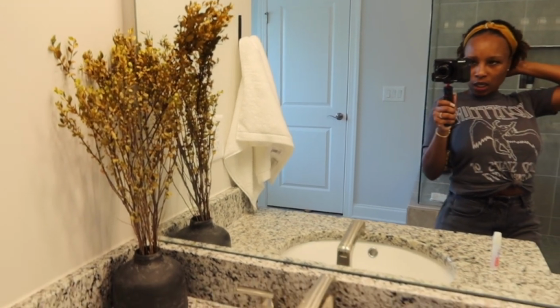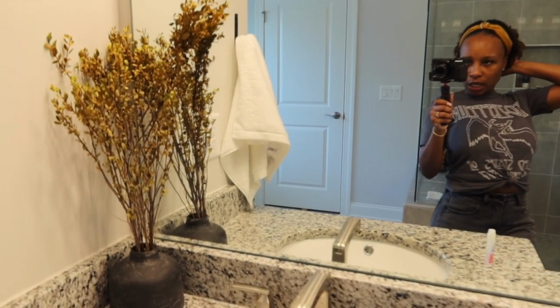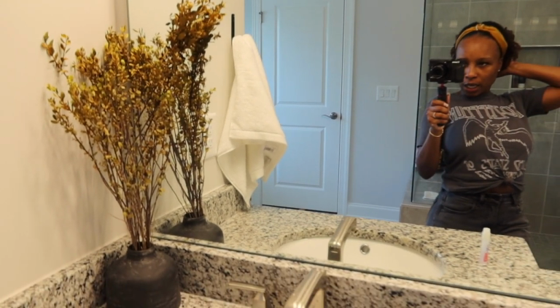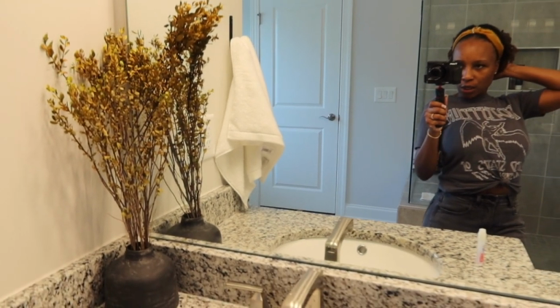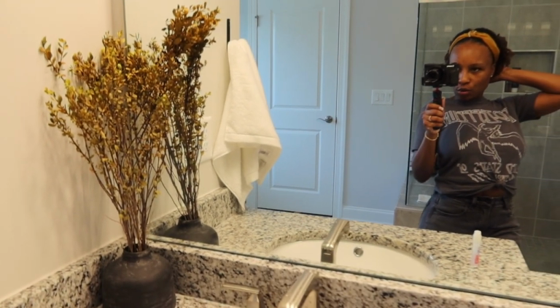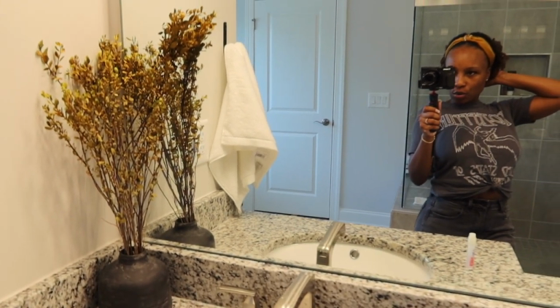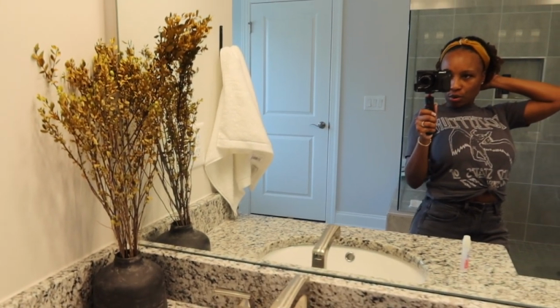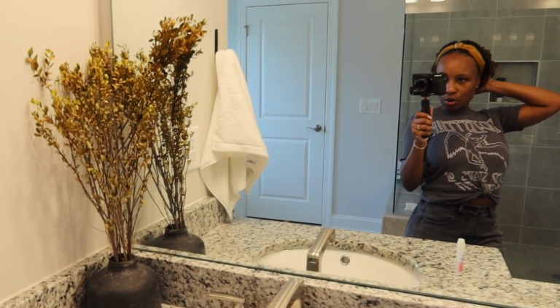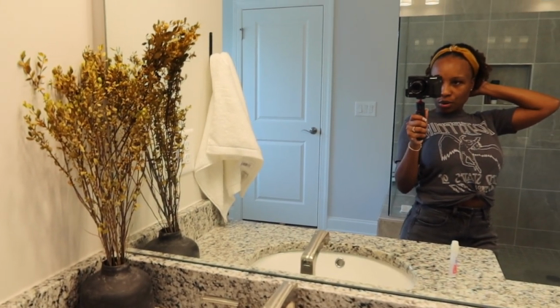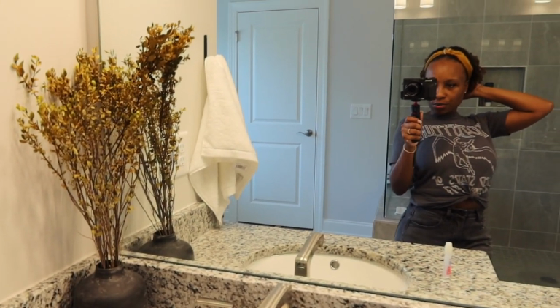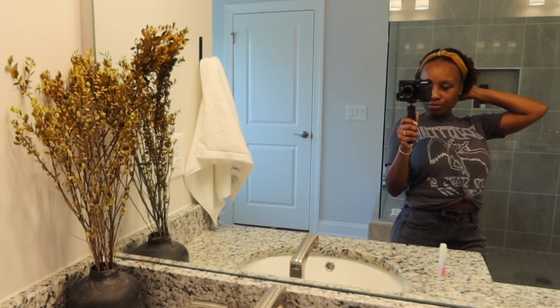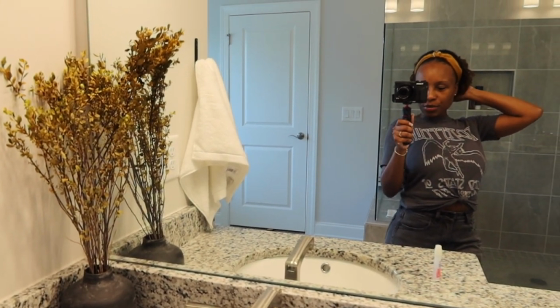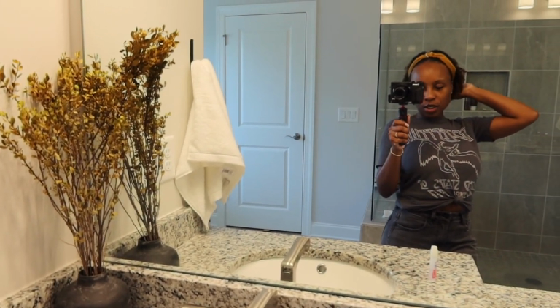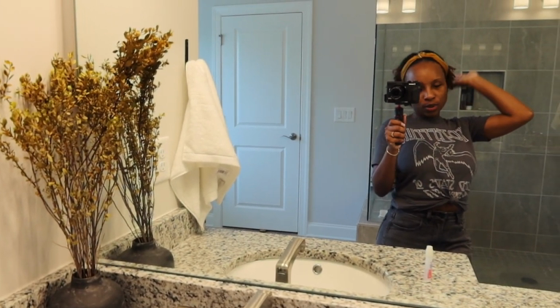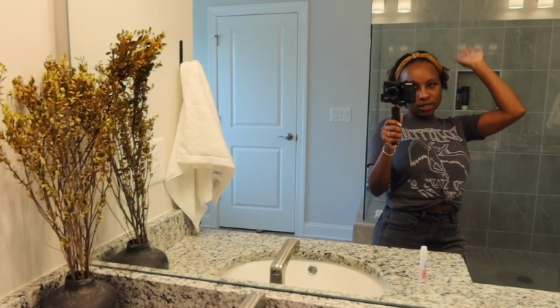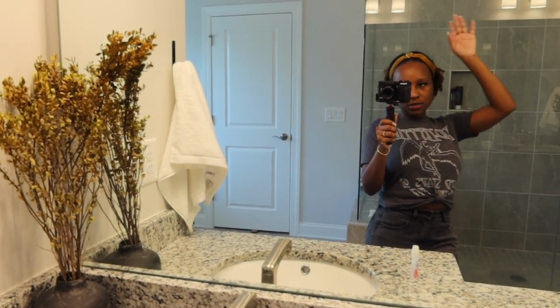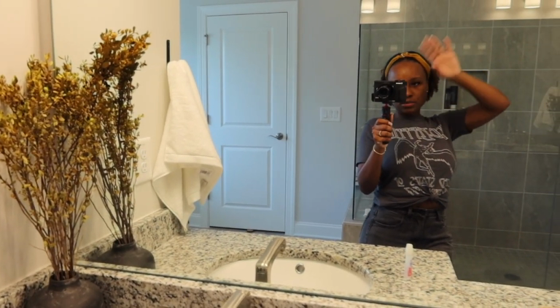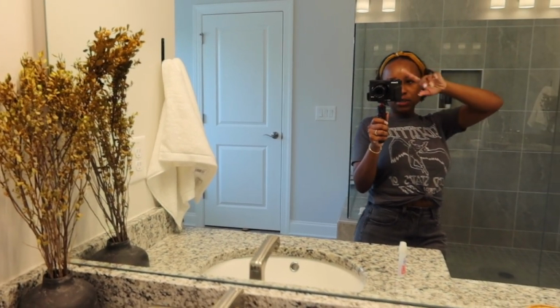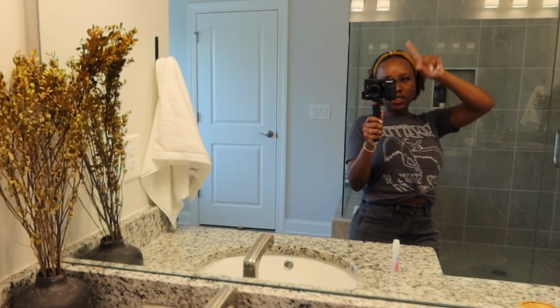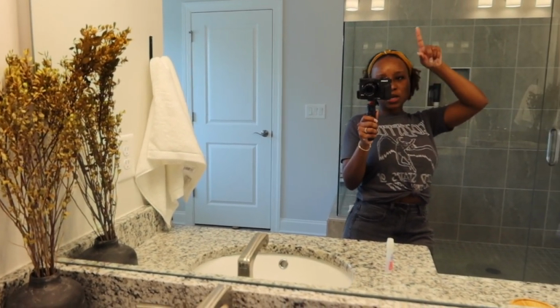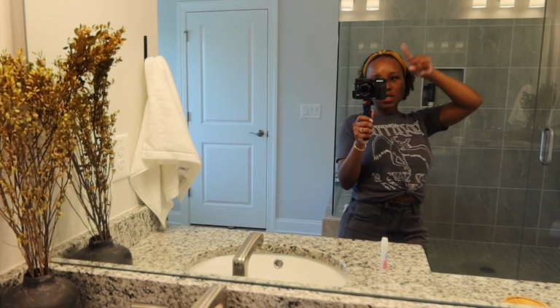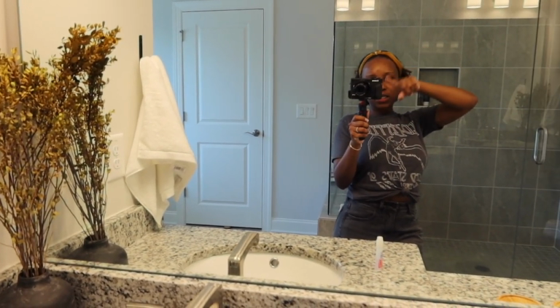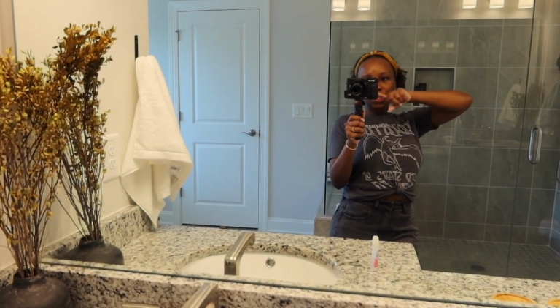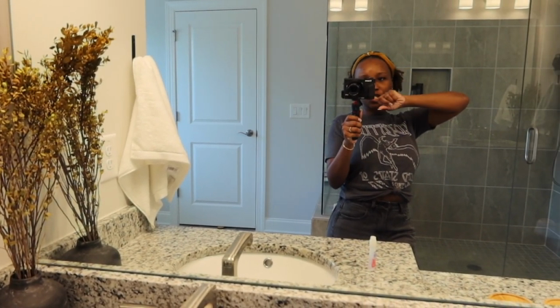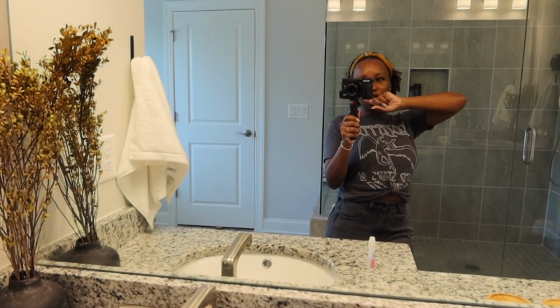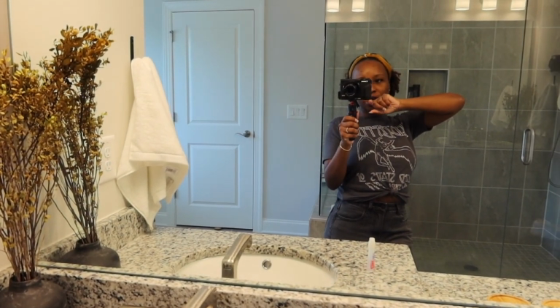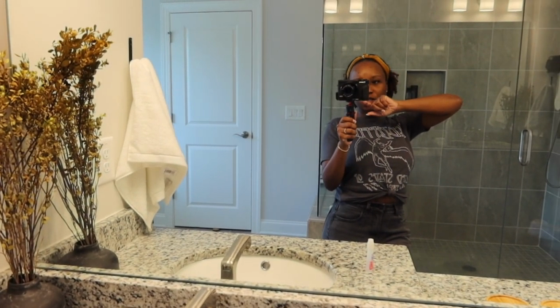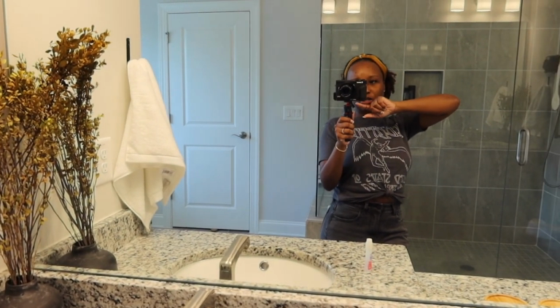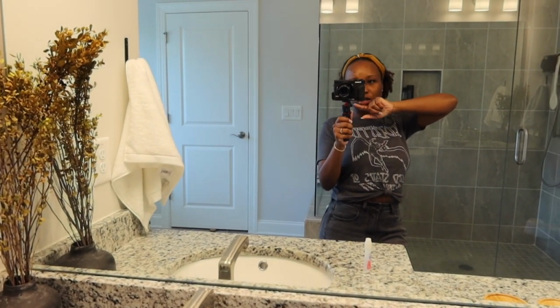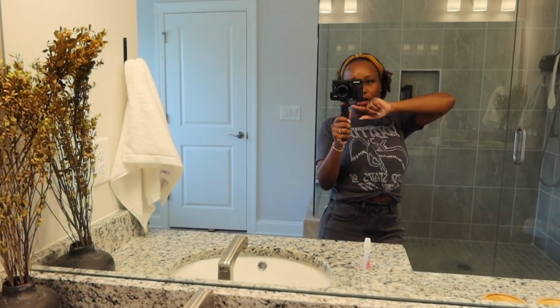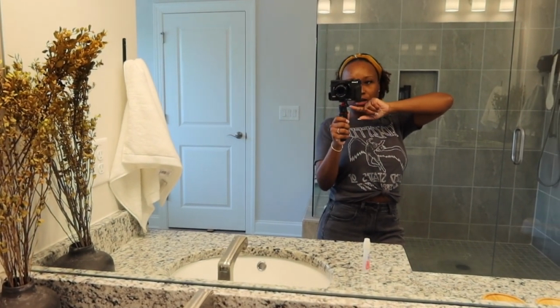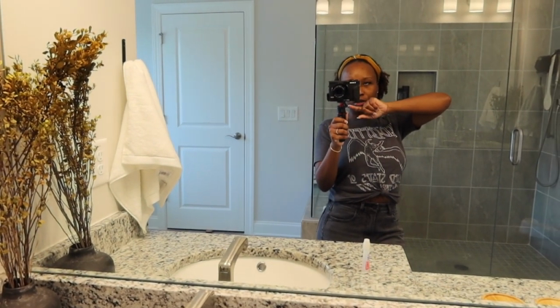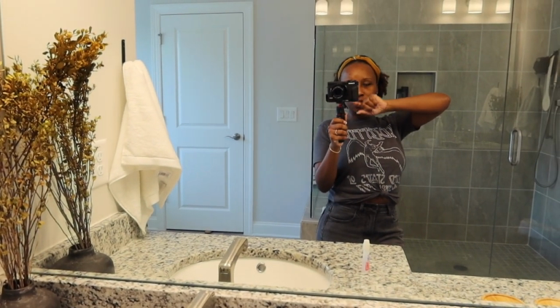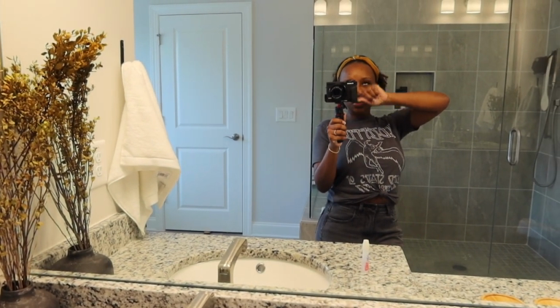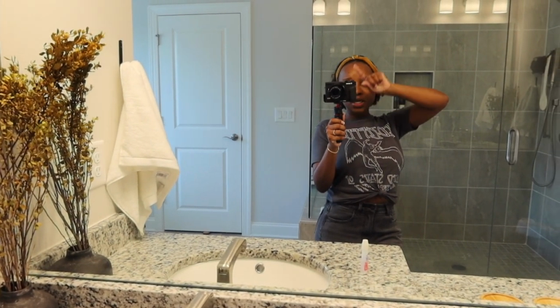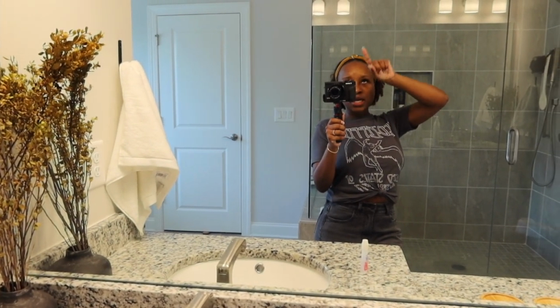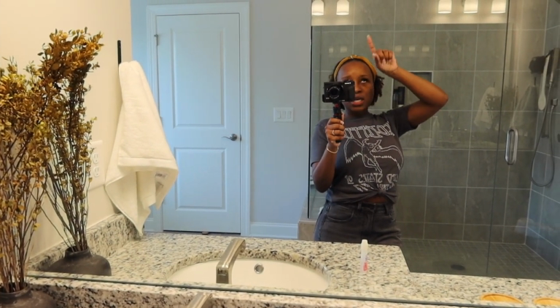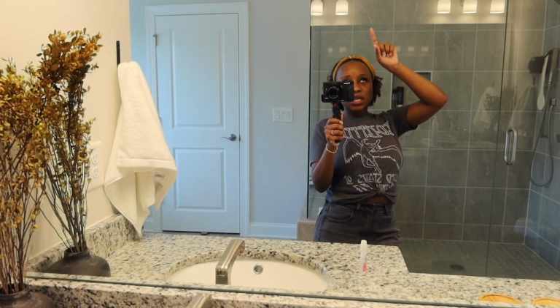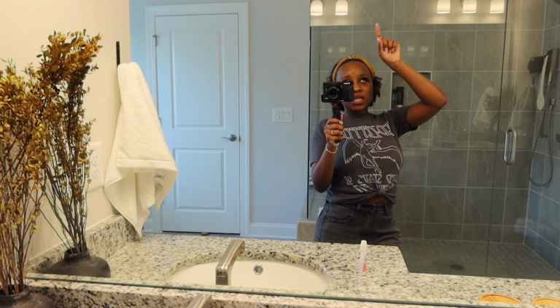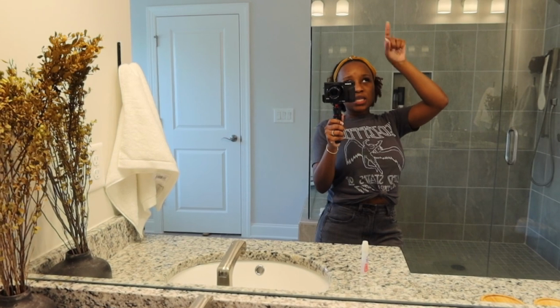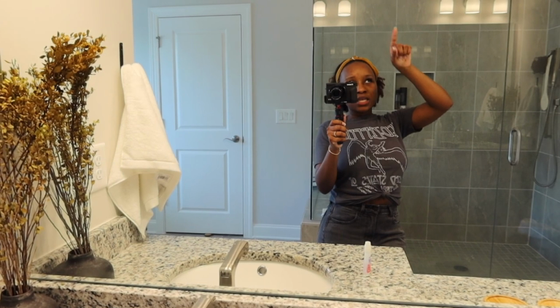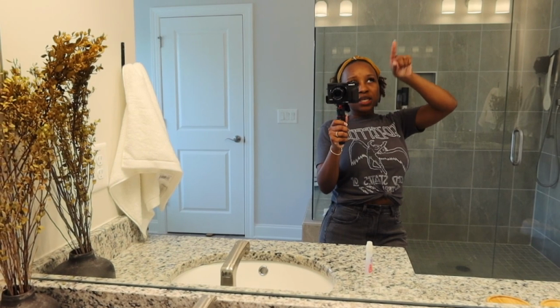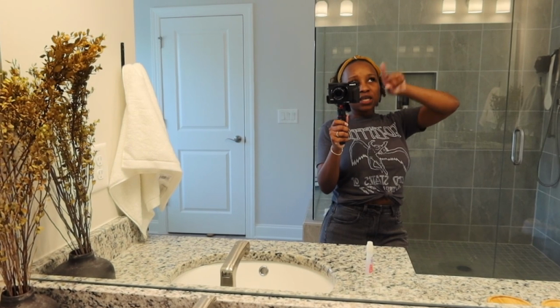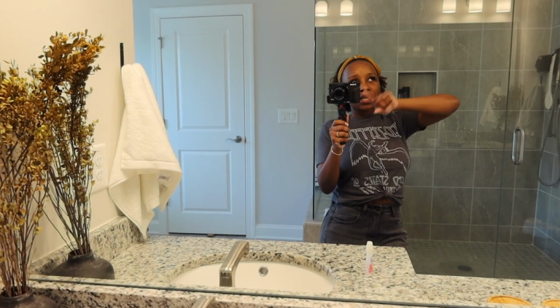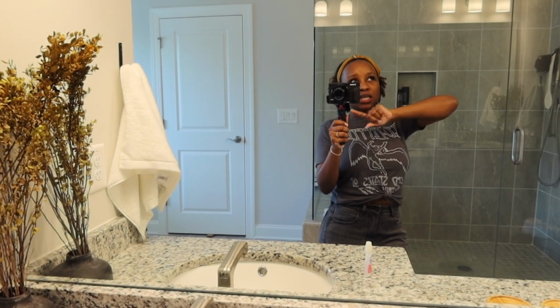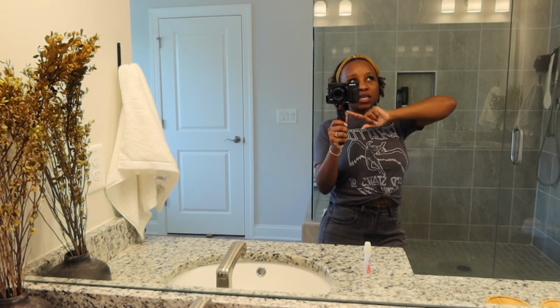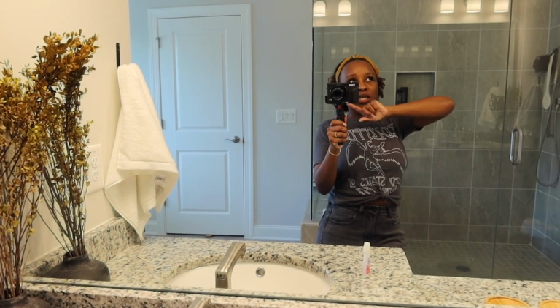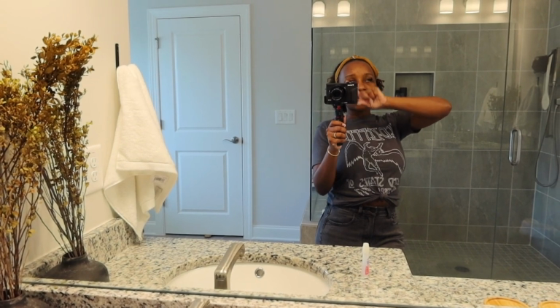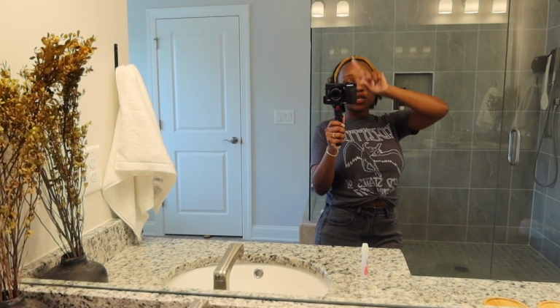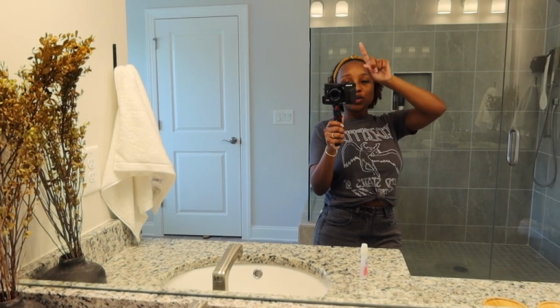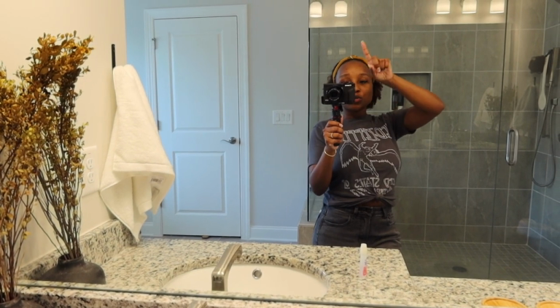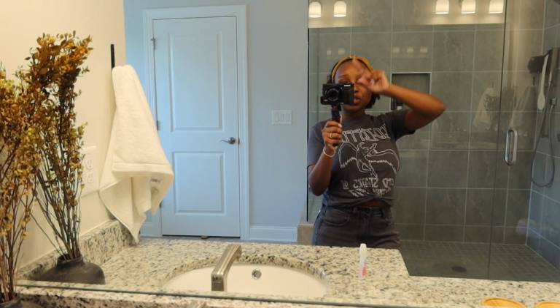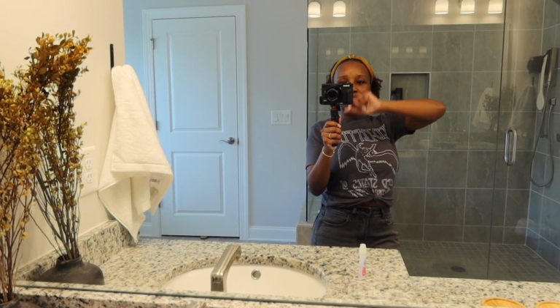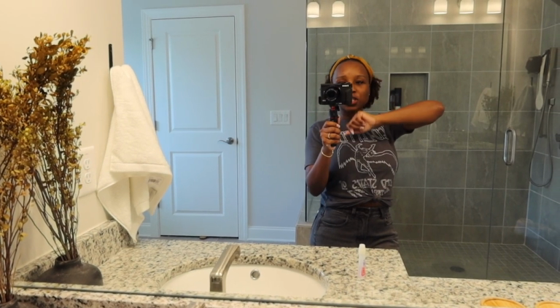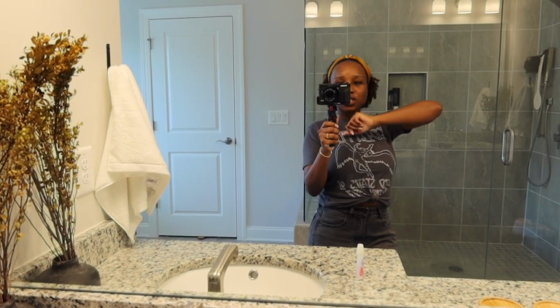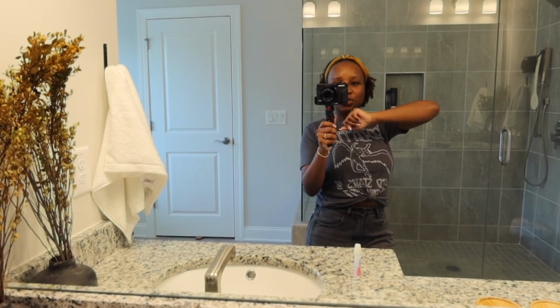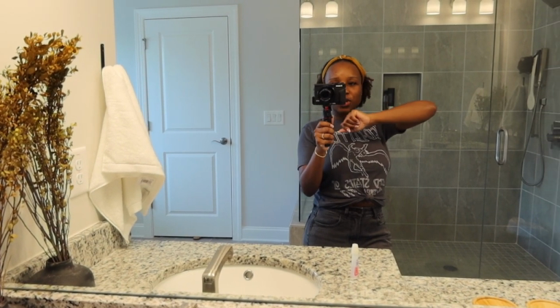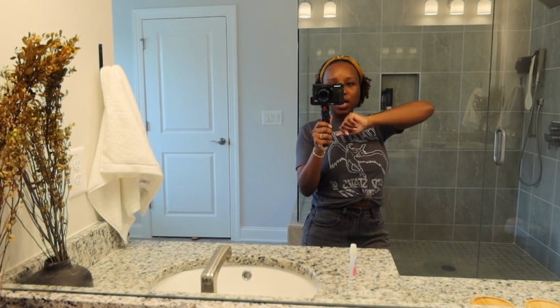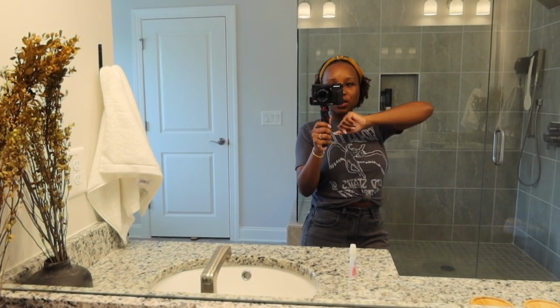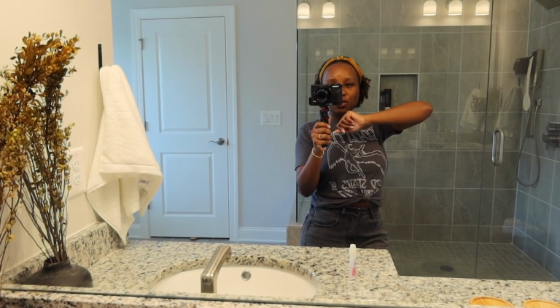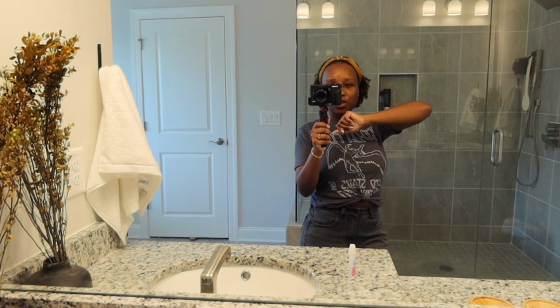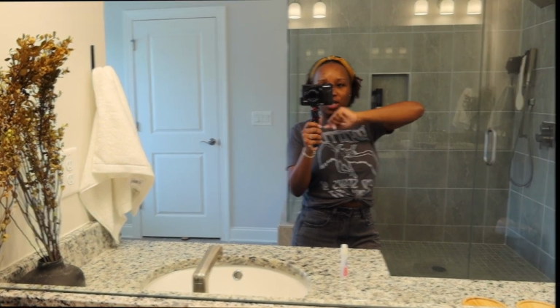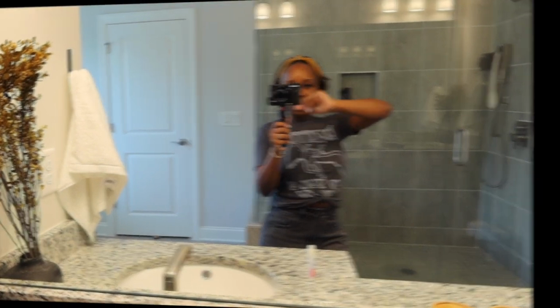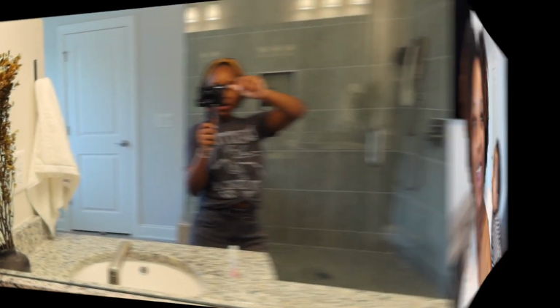Anyways, let's go downstairs so I can show y'all the new chairs that we got for the deck.